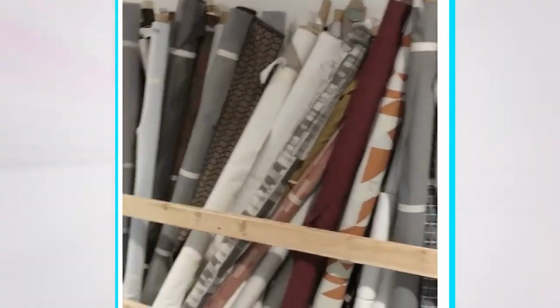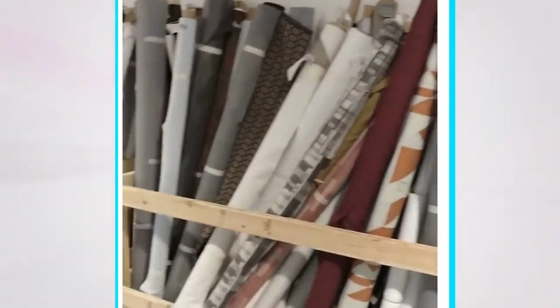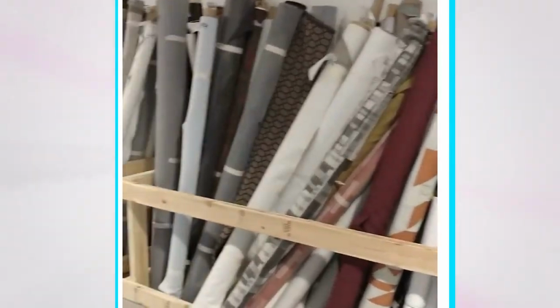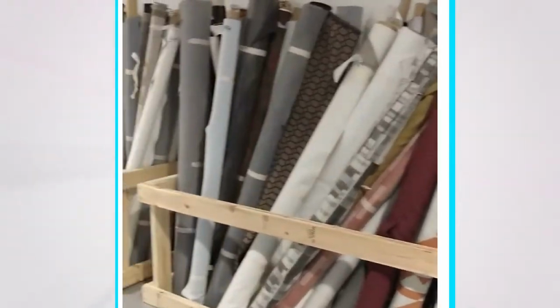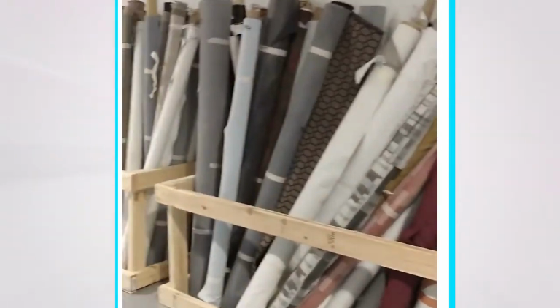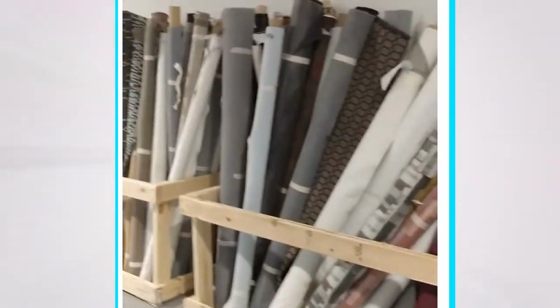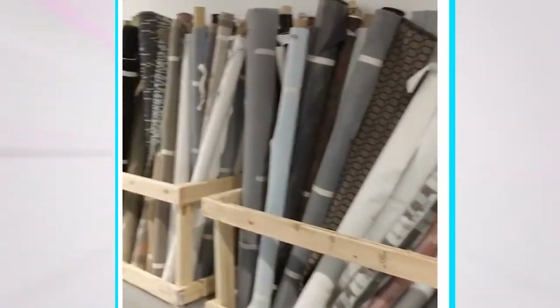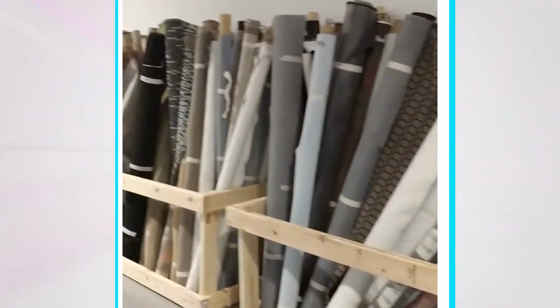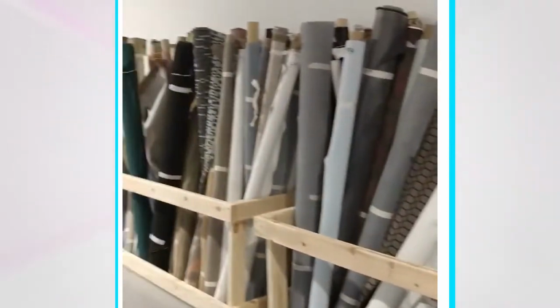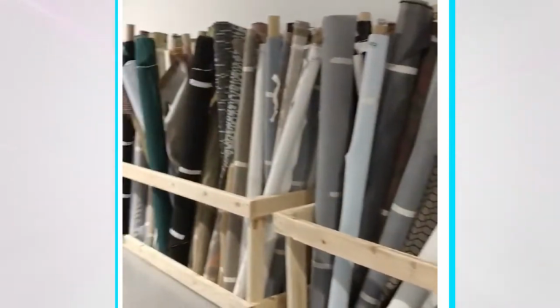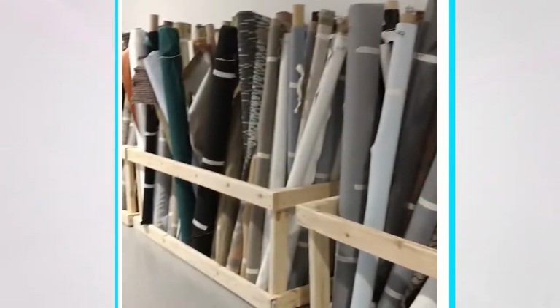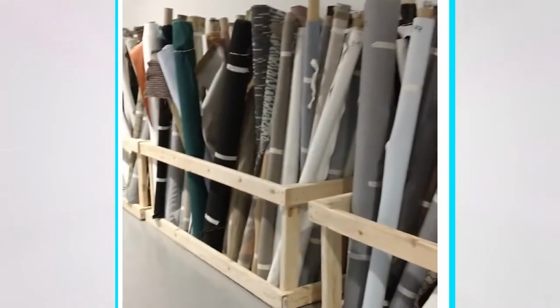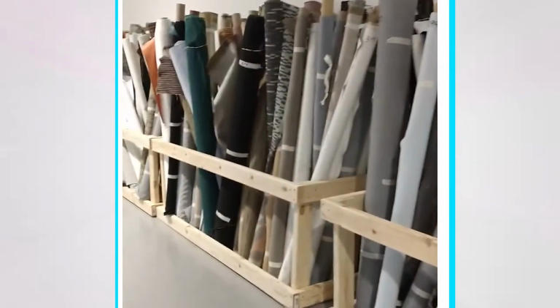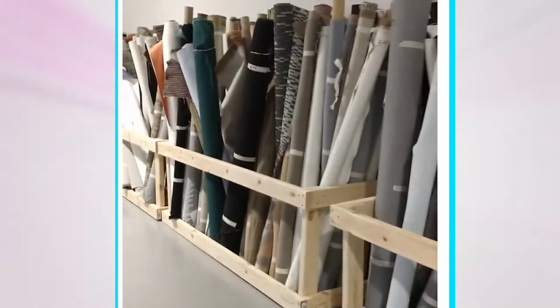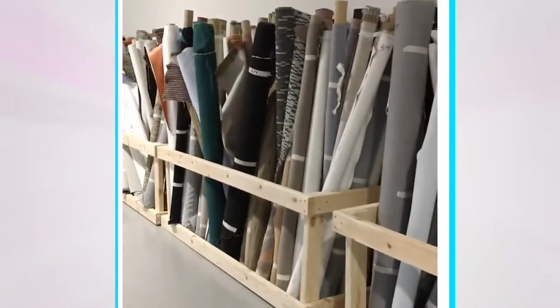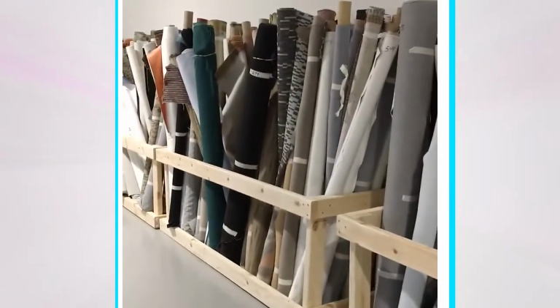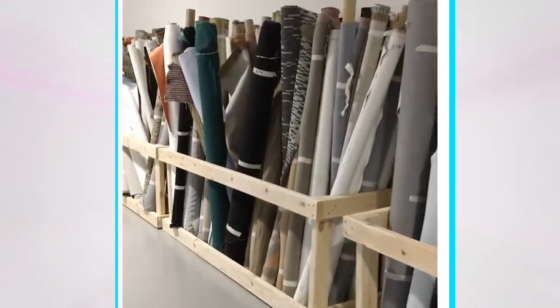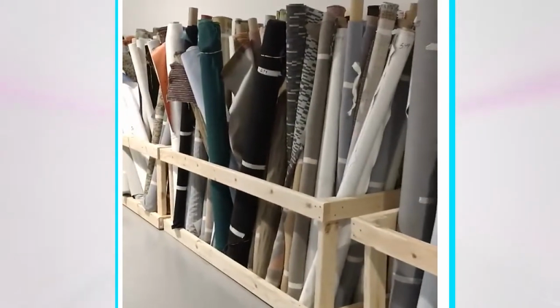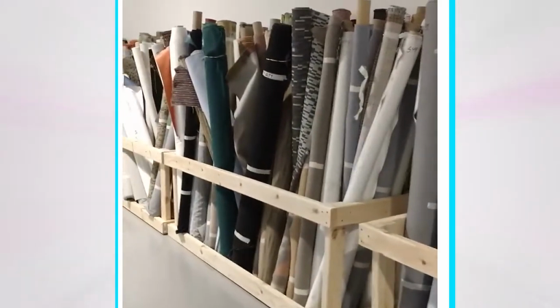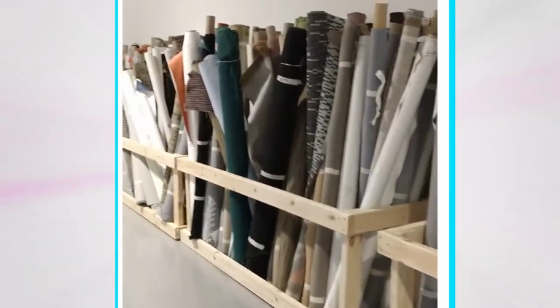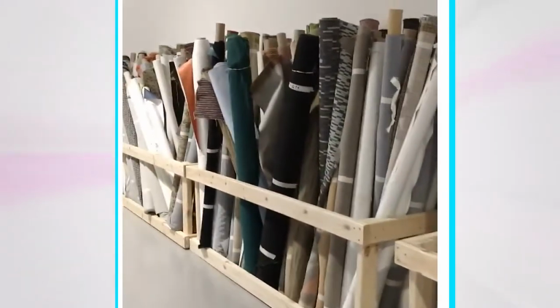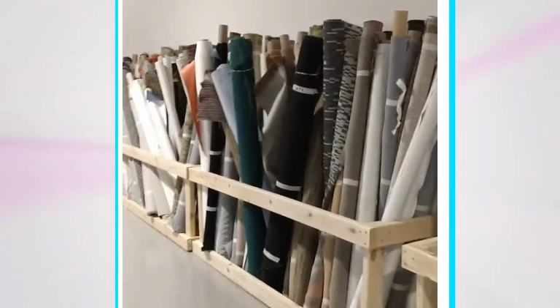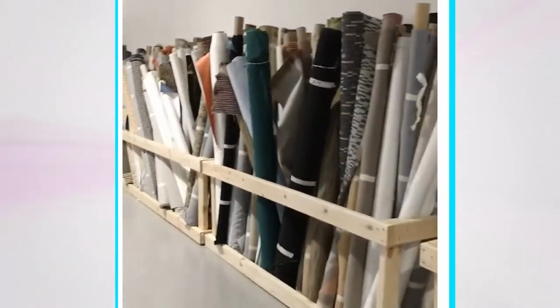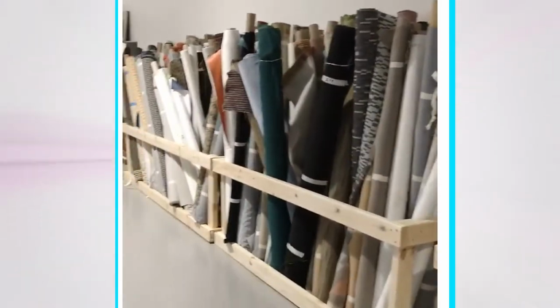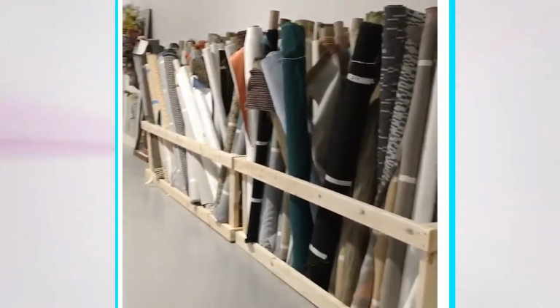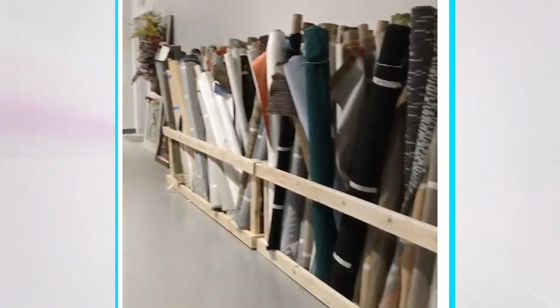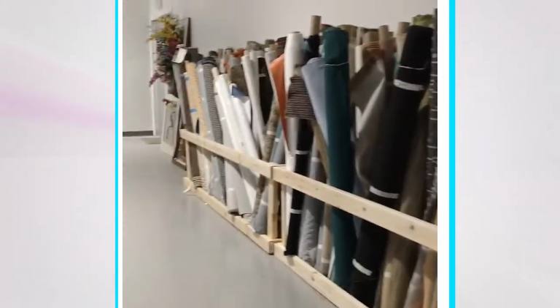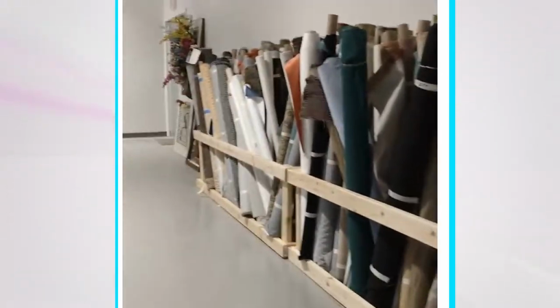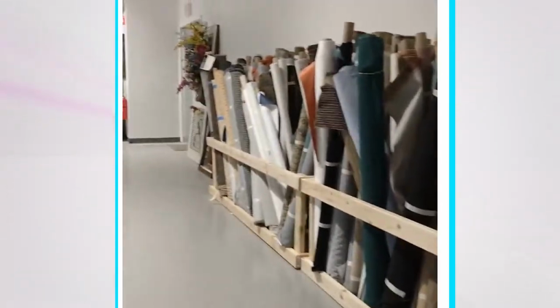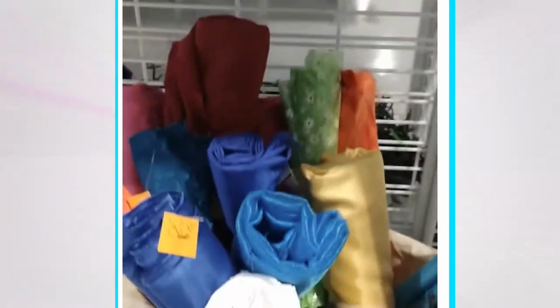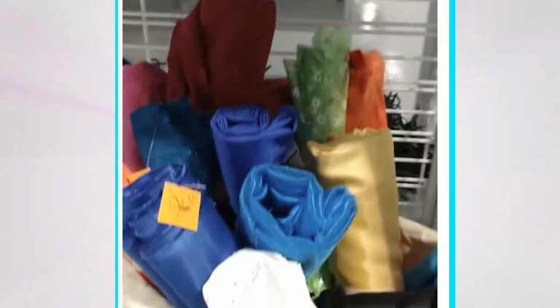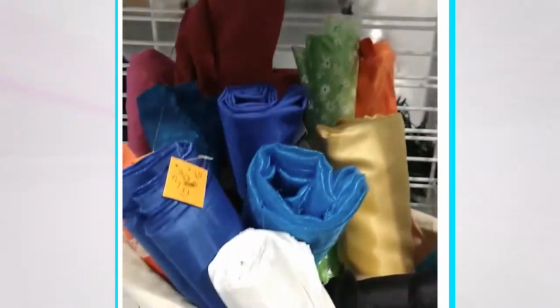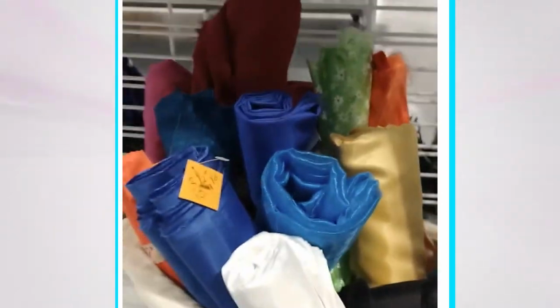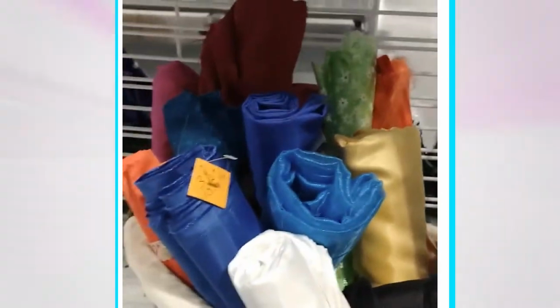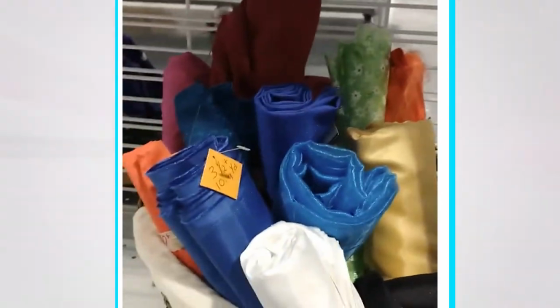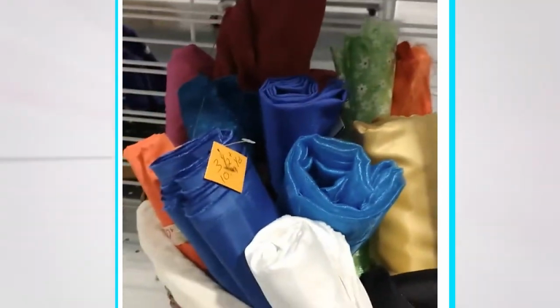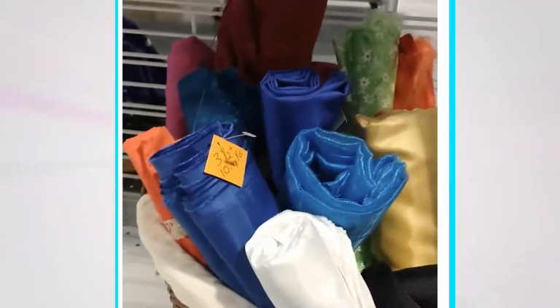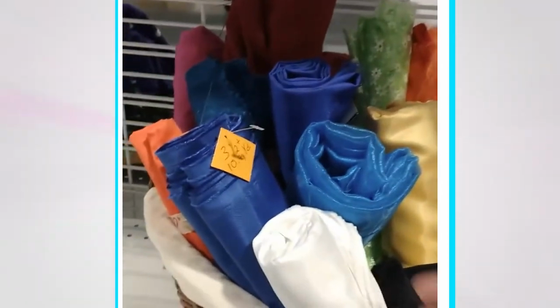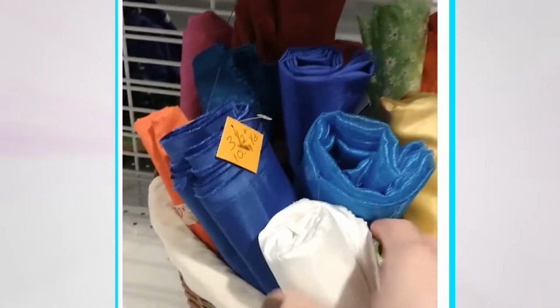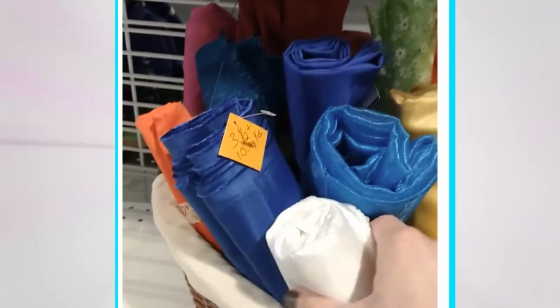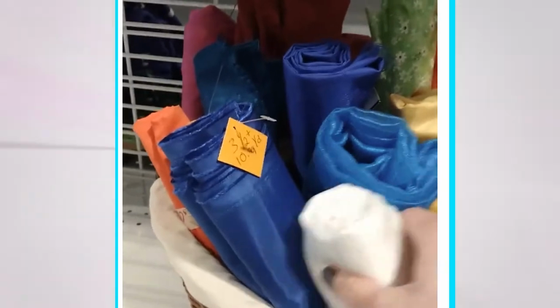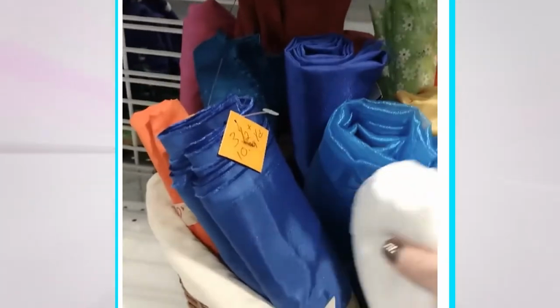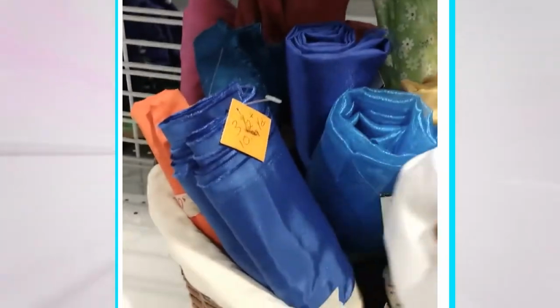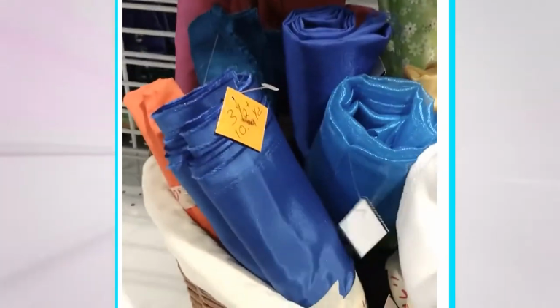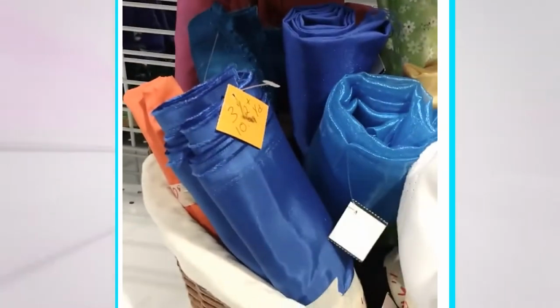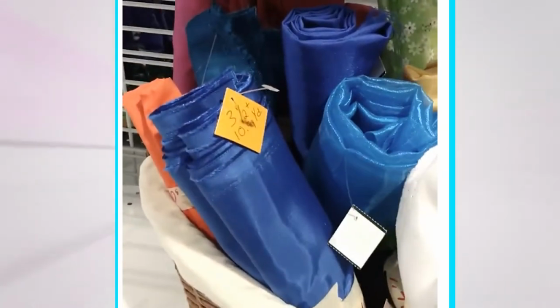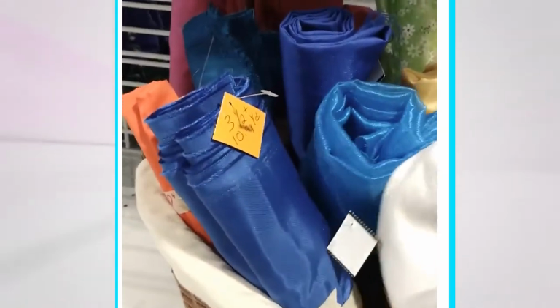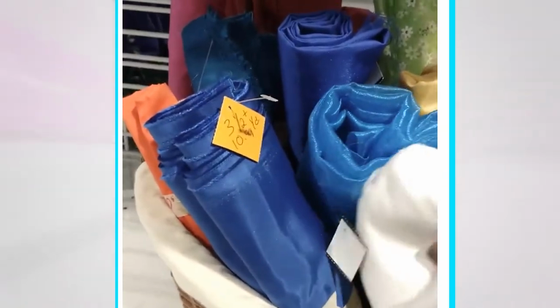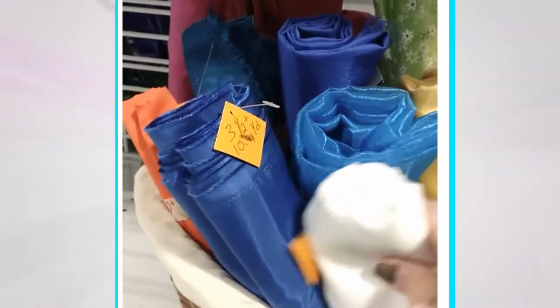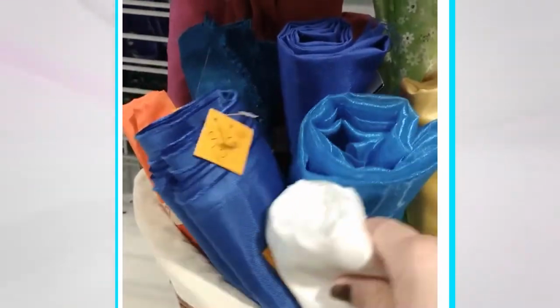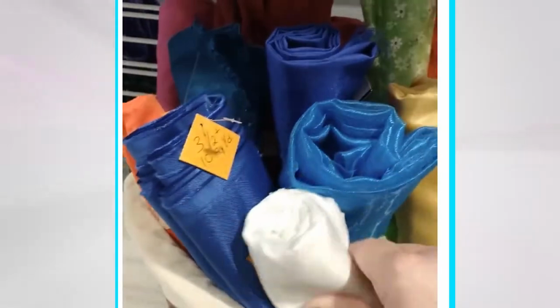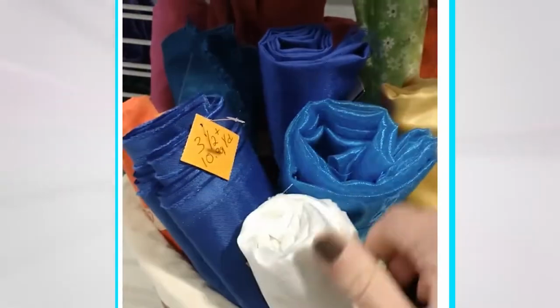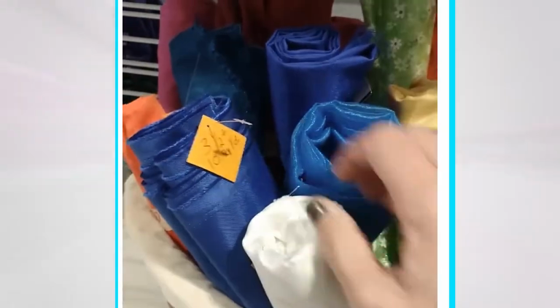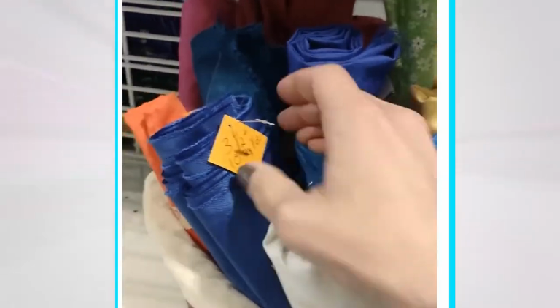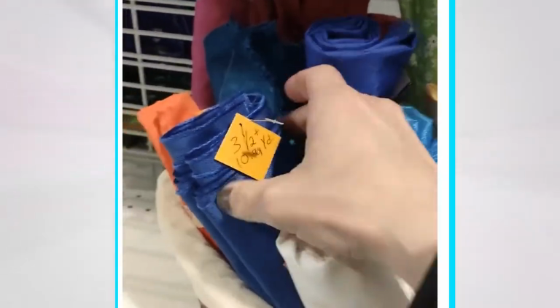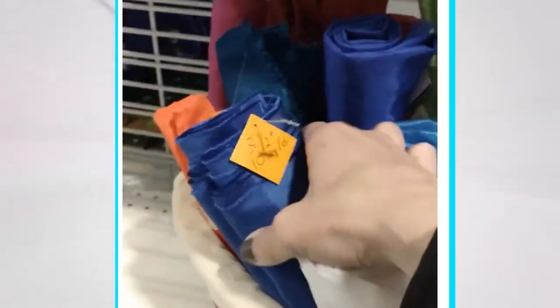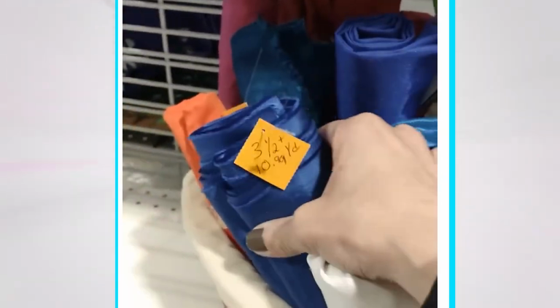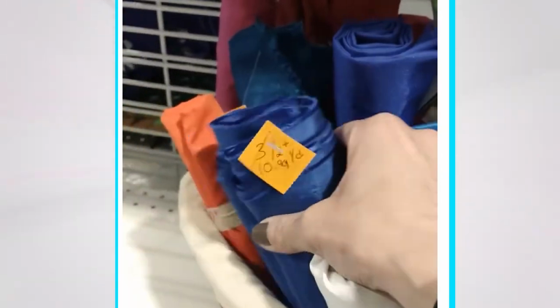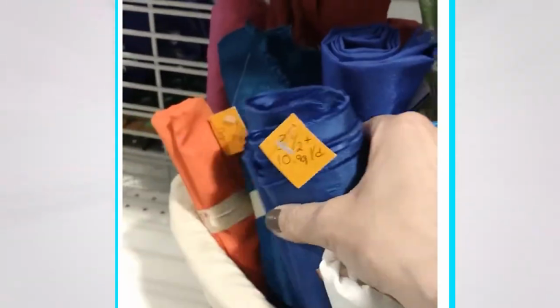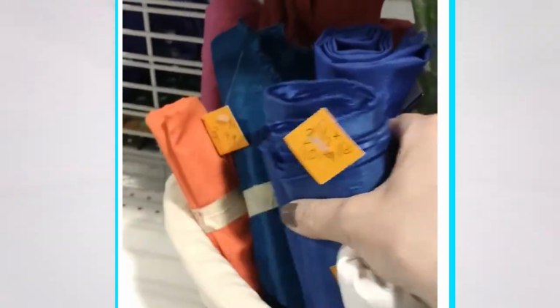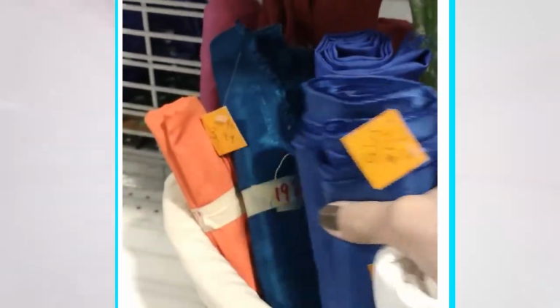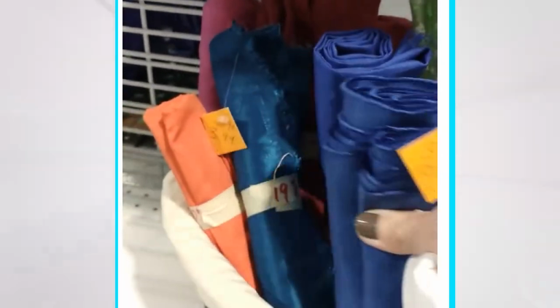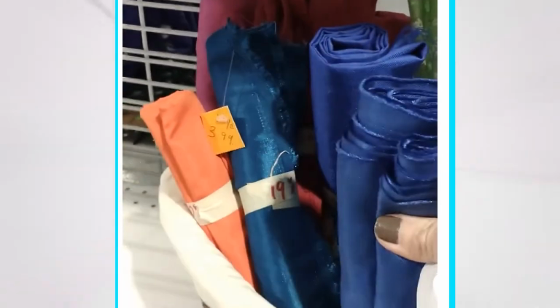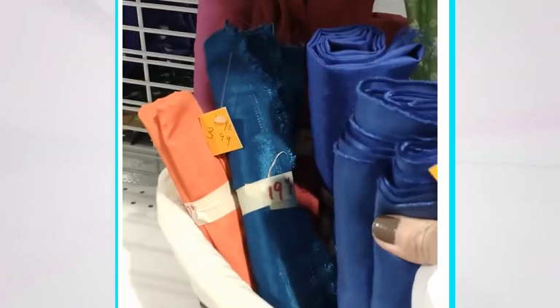One thrift store I really like has a nice selection of yarn and fabric. Today there are even rolls of home decor fabric — this is such a score. Check your favorite spots frequently because this inventory changes often.